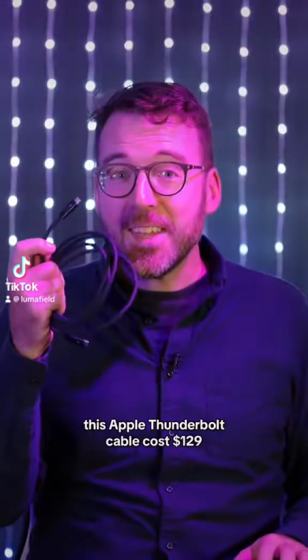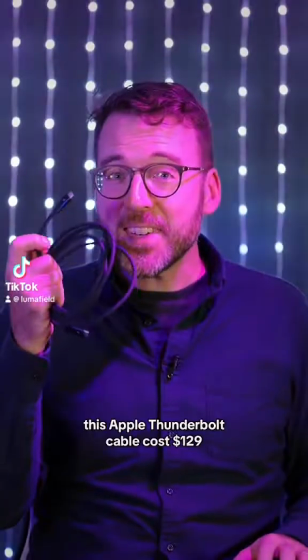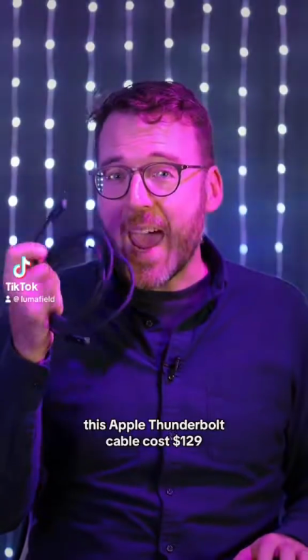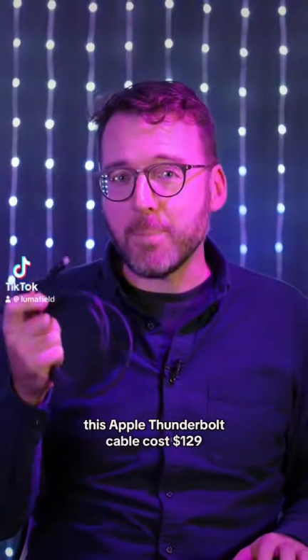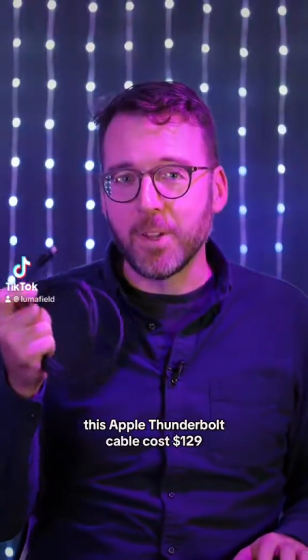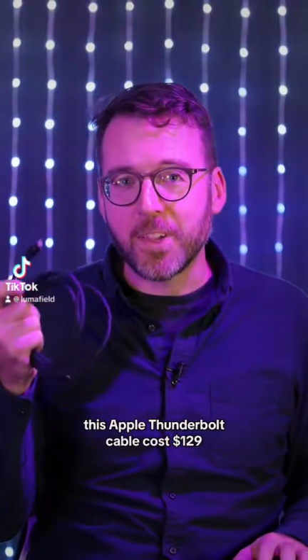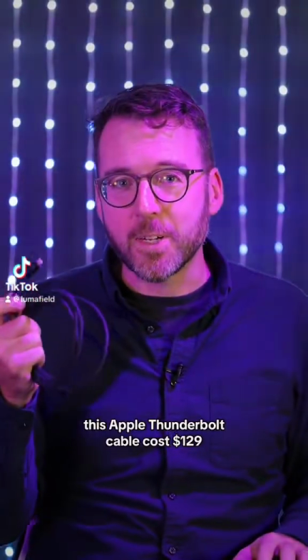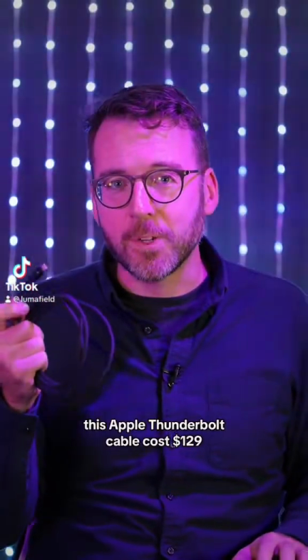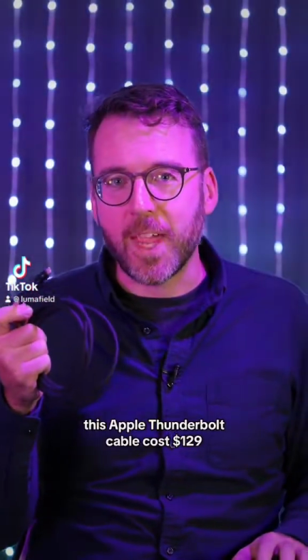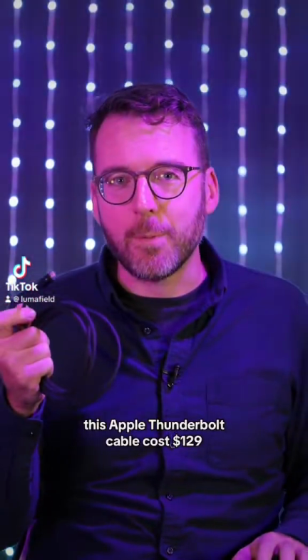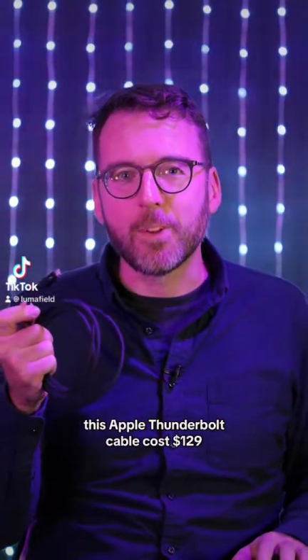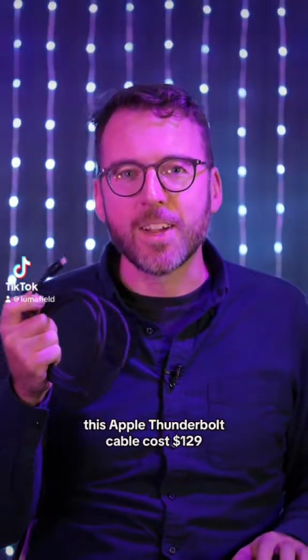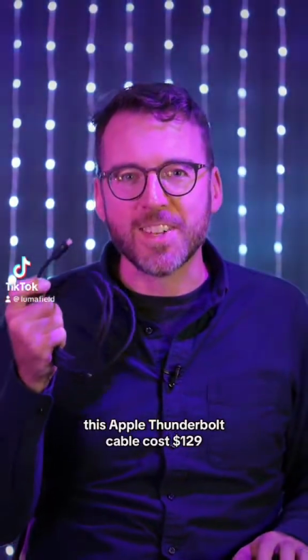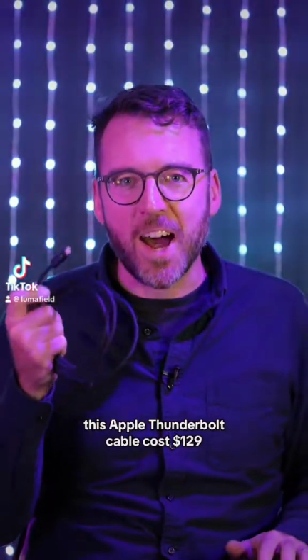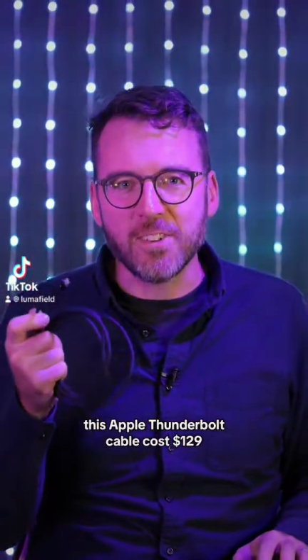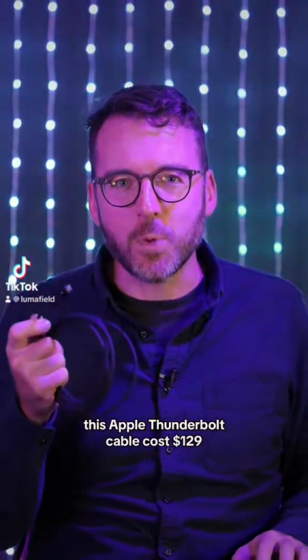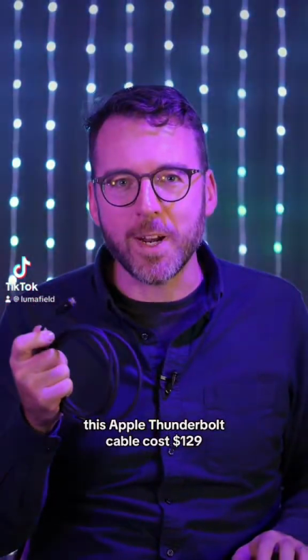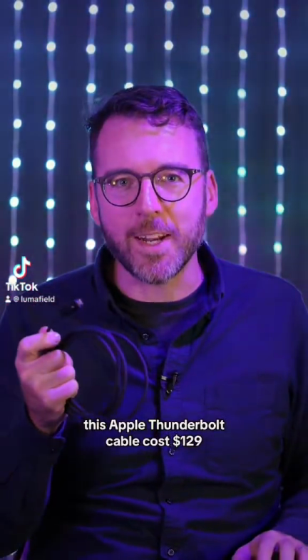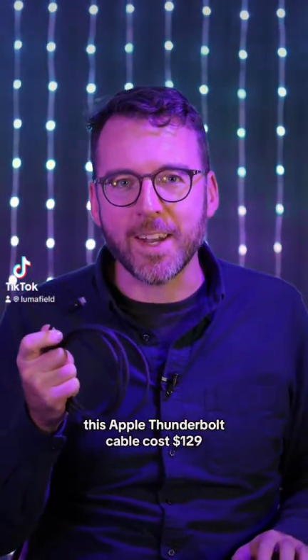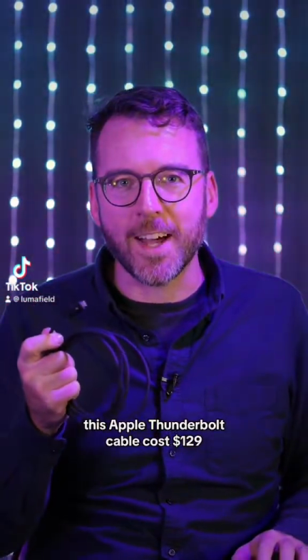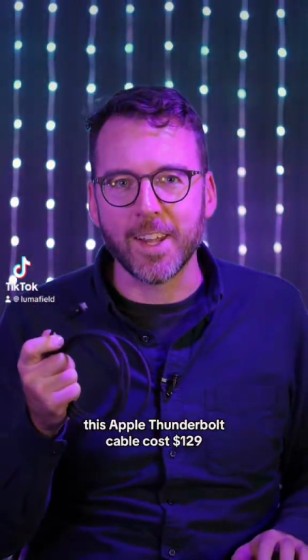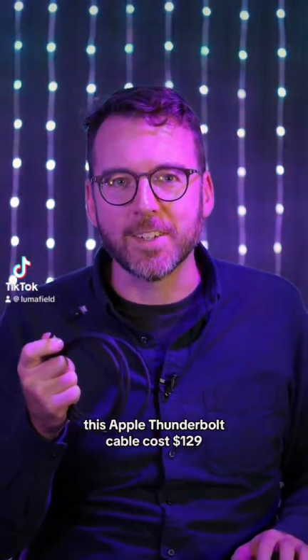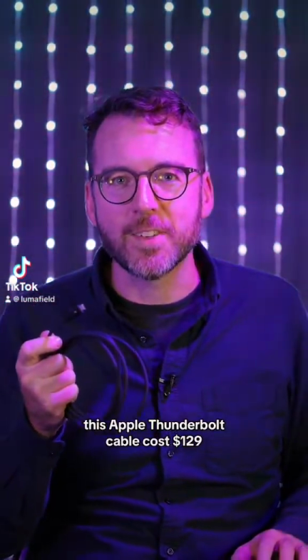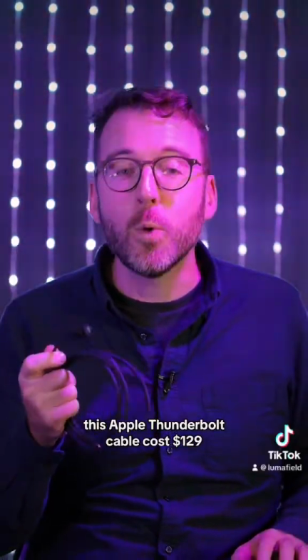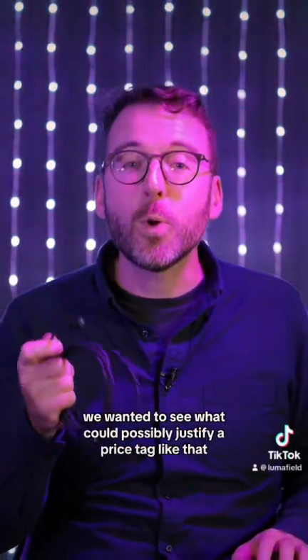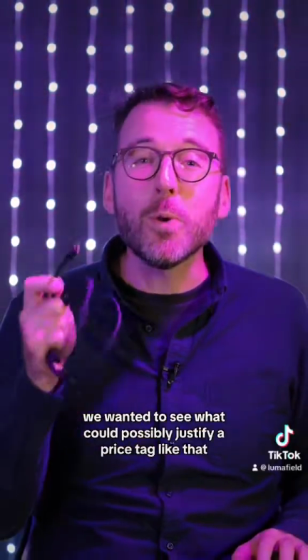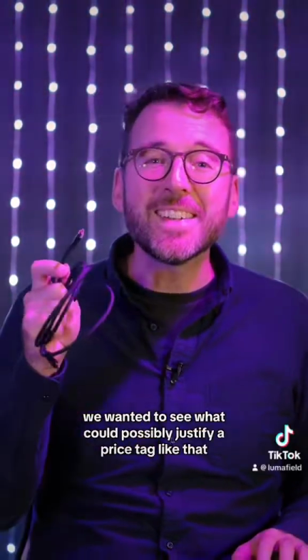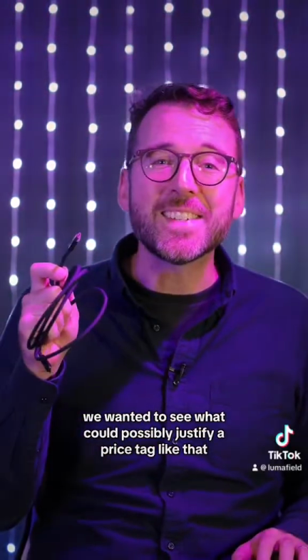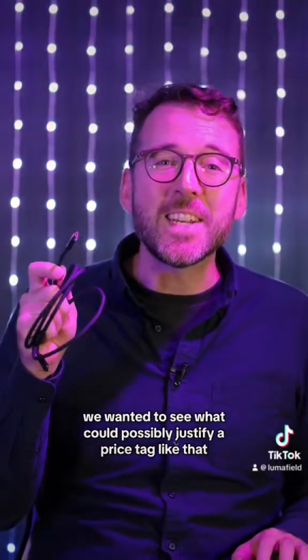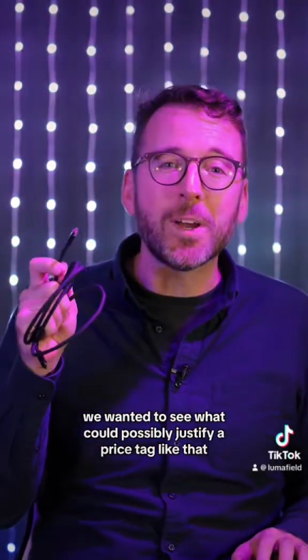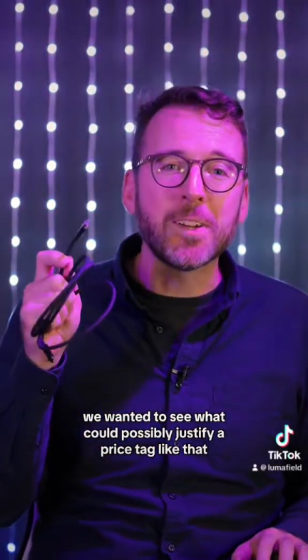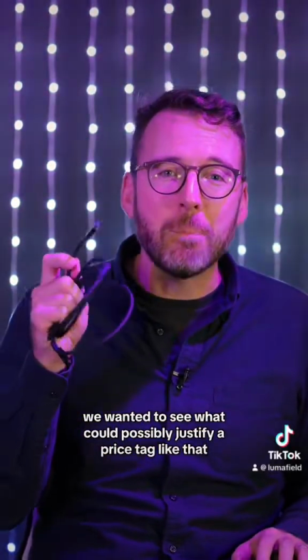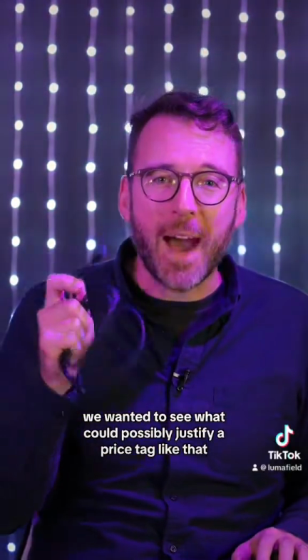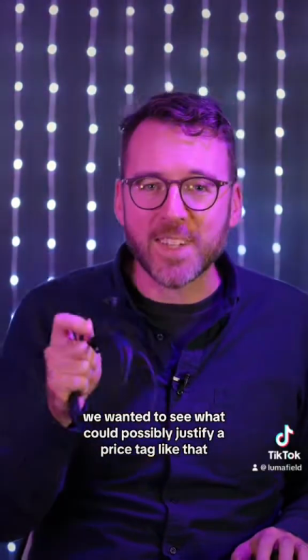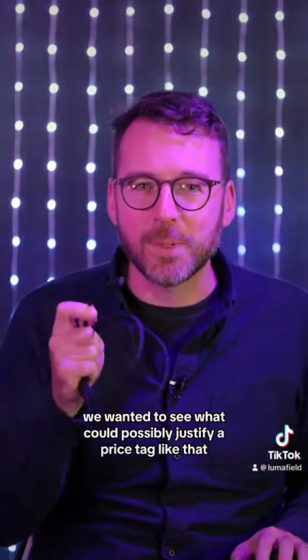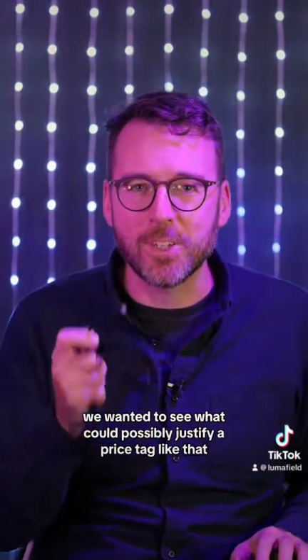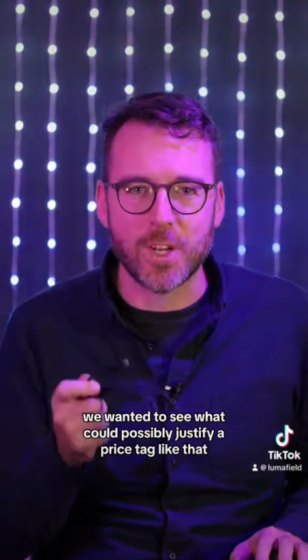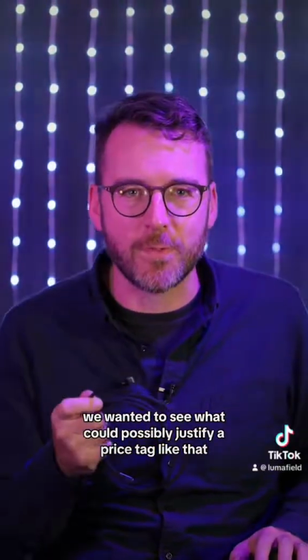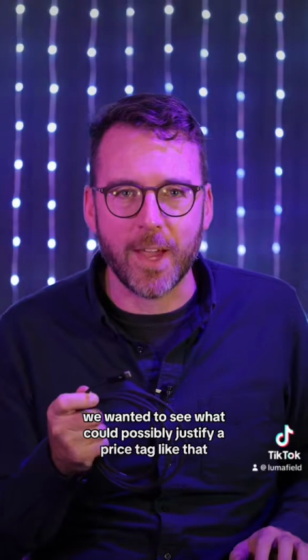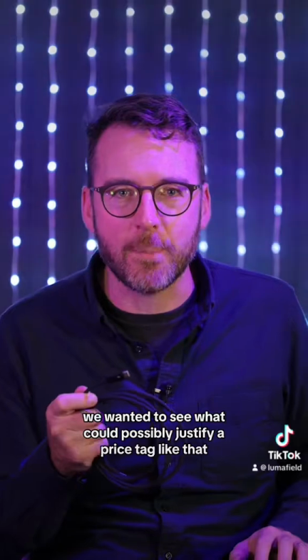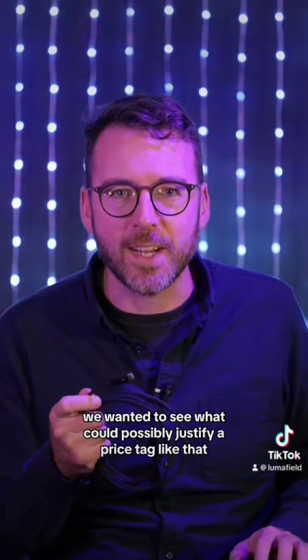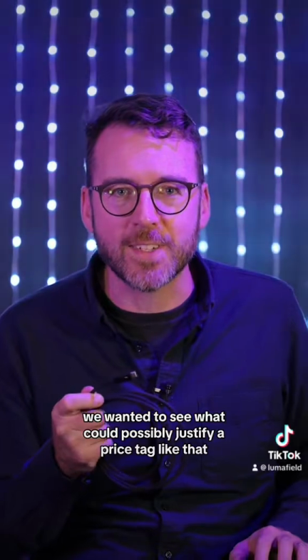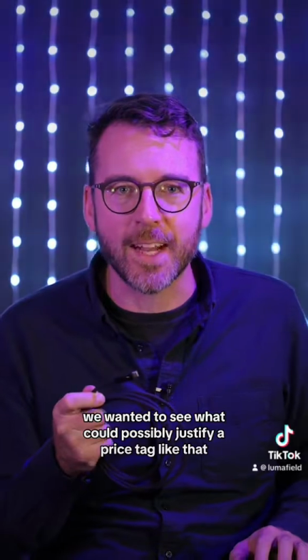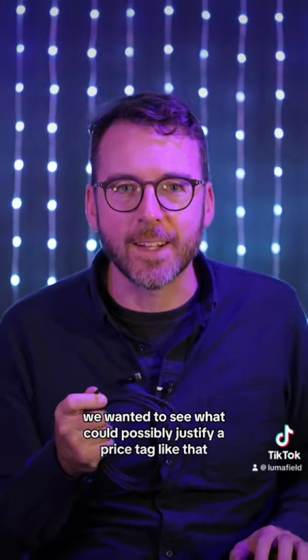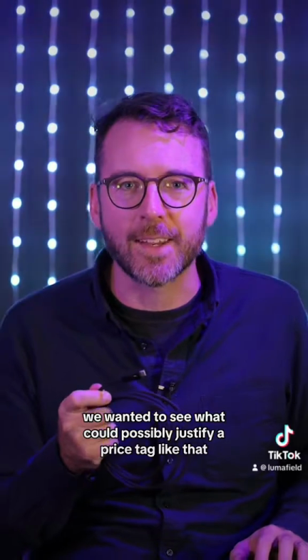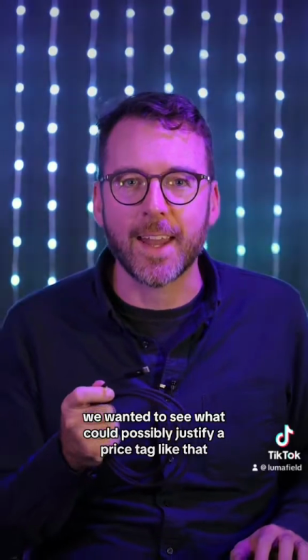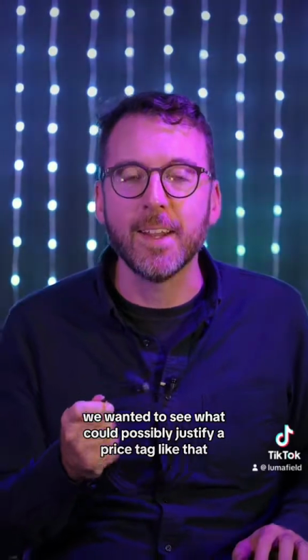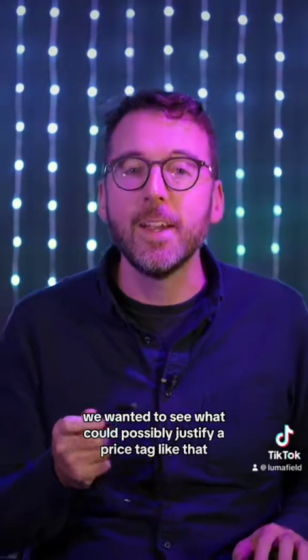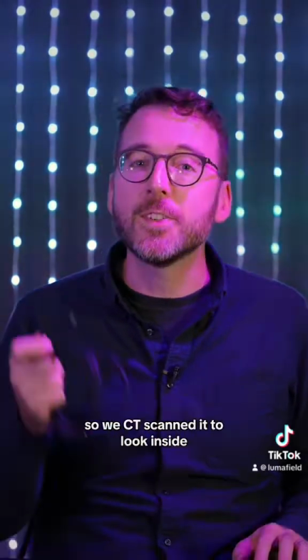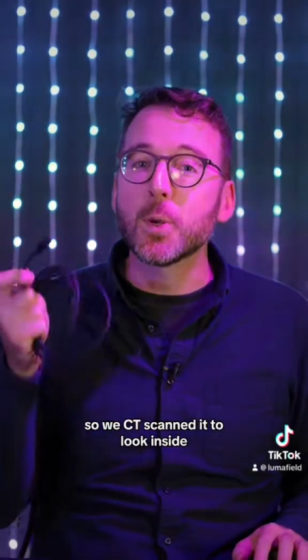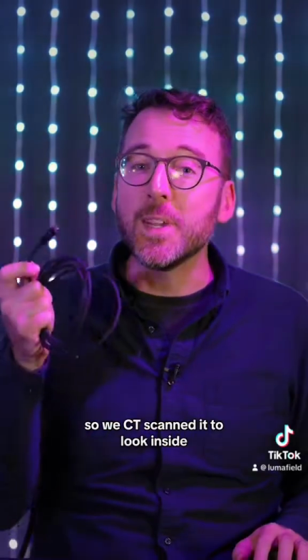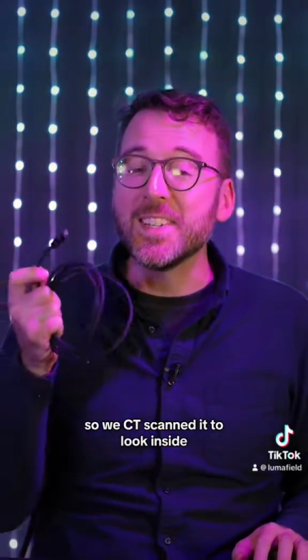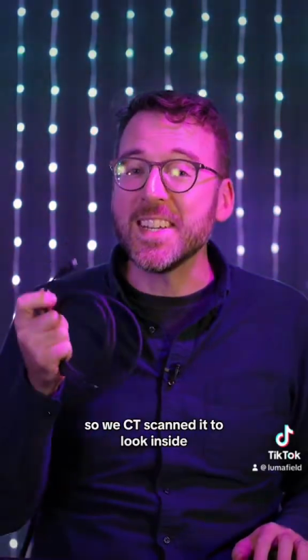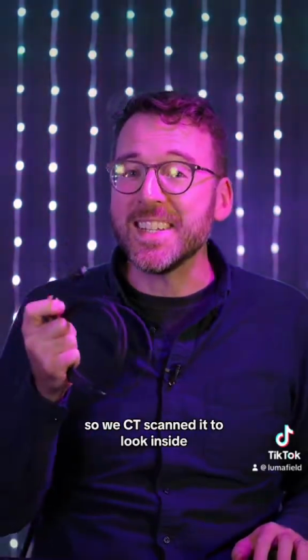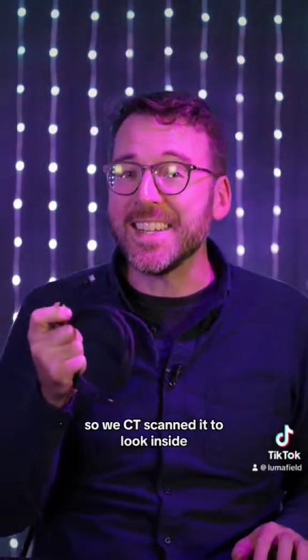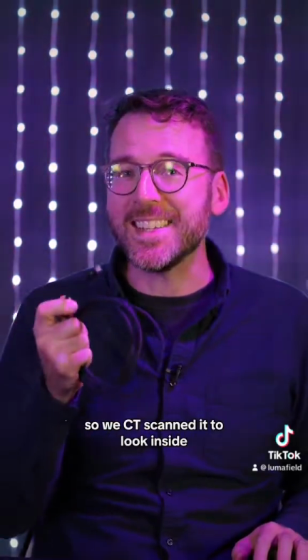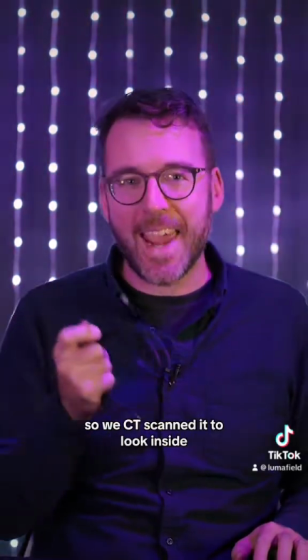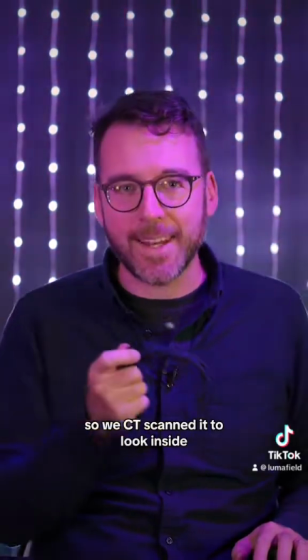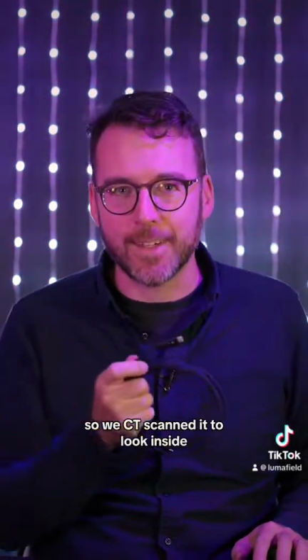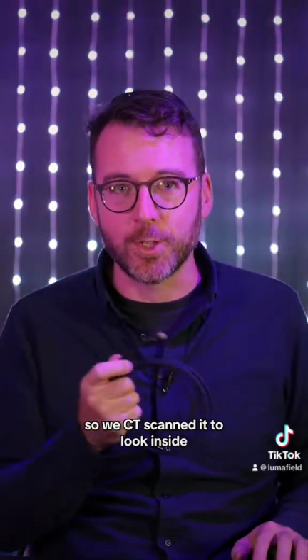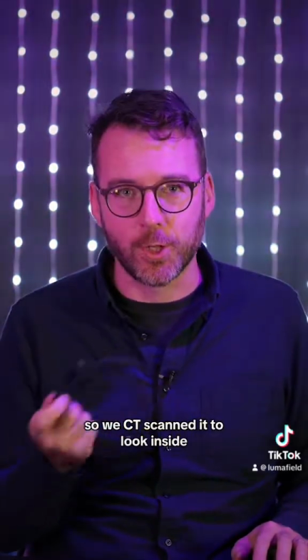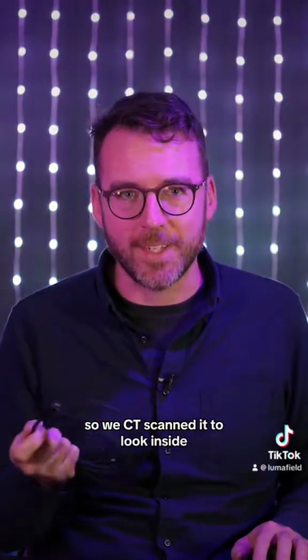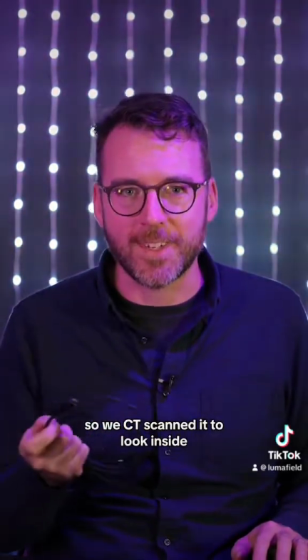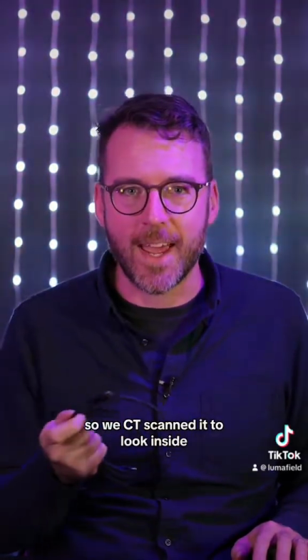This Apple Thunderbolt cable cost $129. We wanted to see what could possibly justify a price tag like that, so we CT-scanned it to look inside.